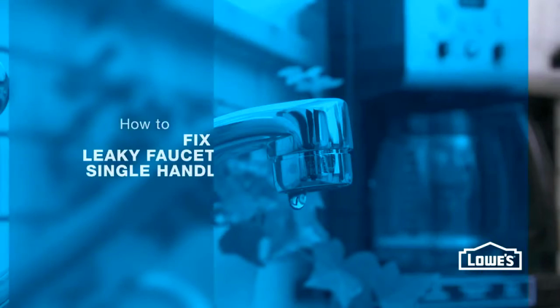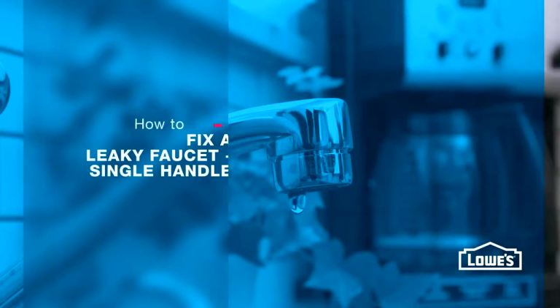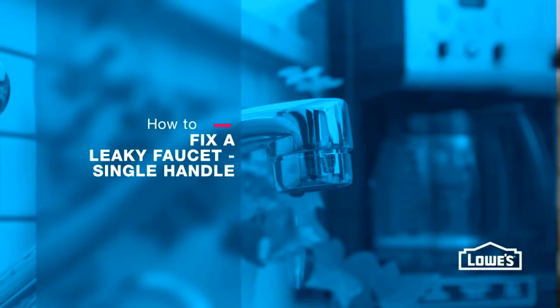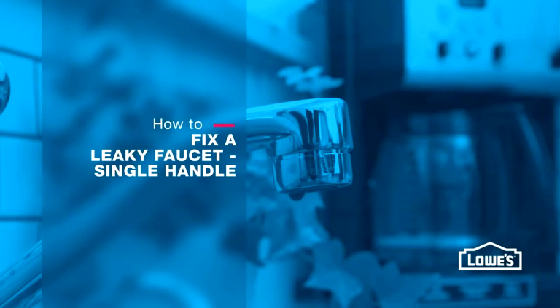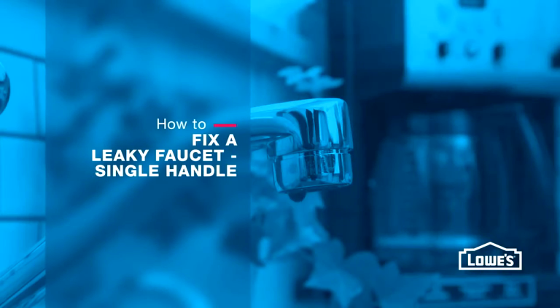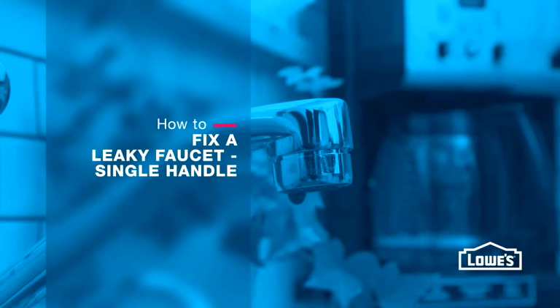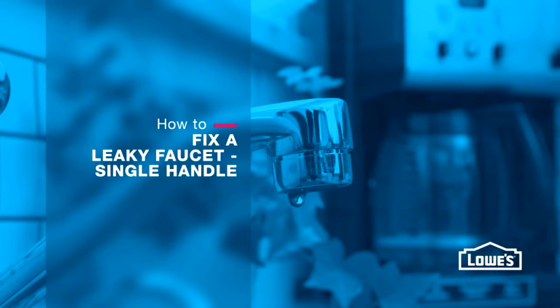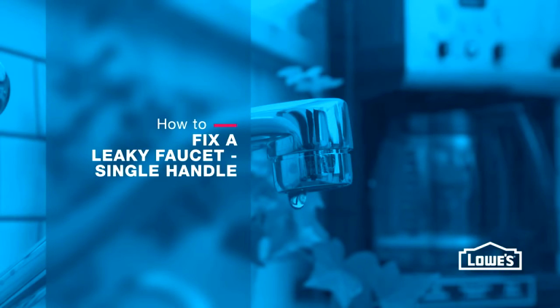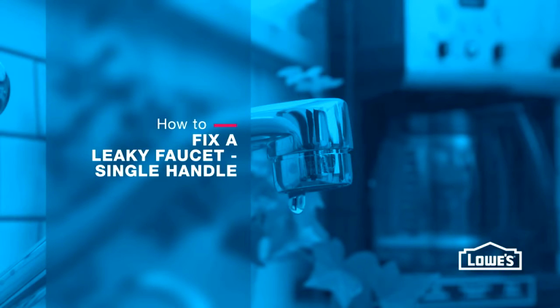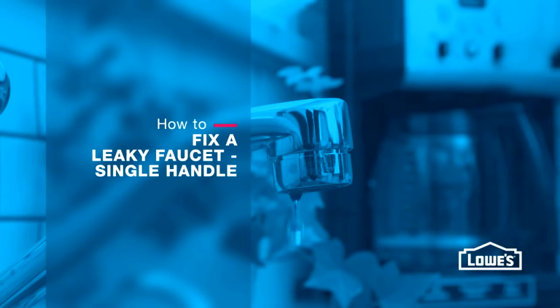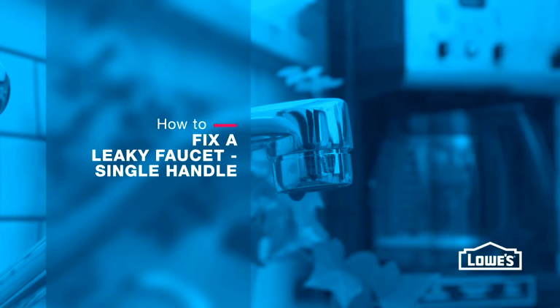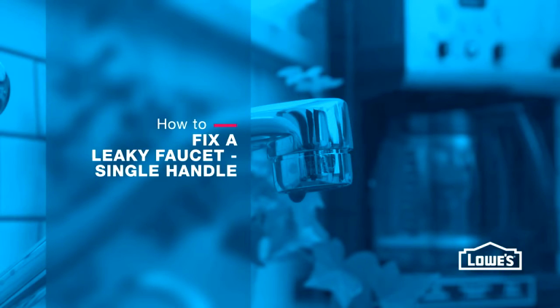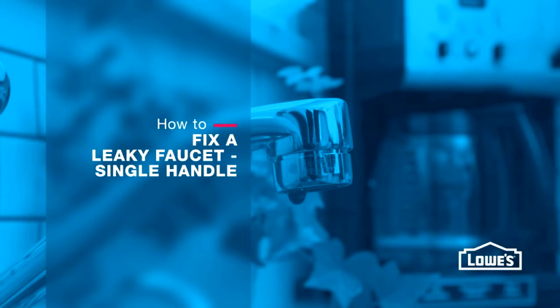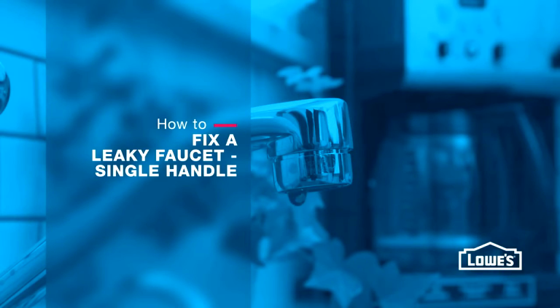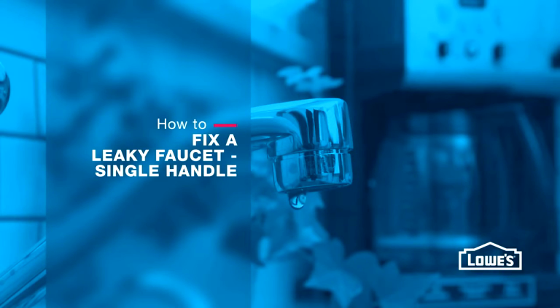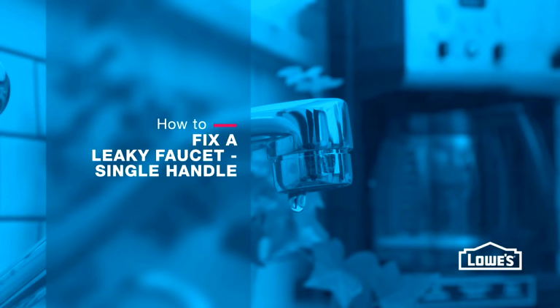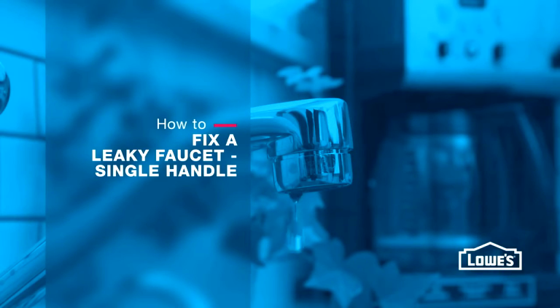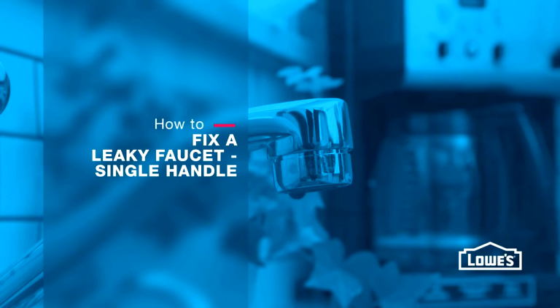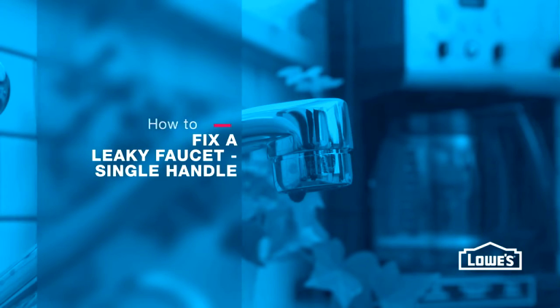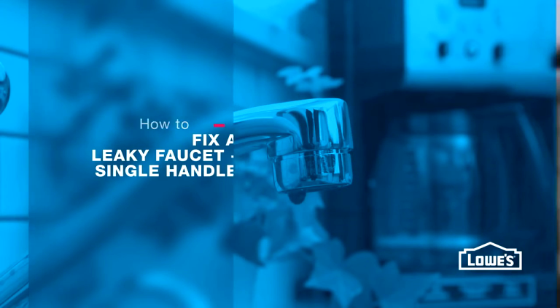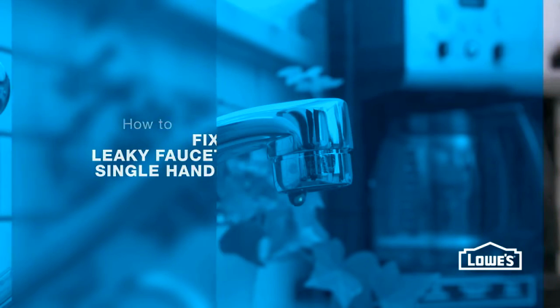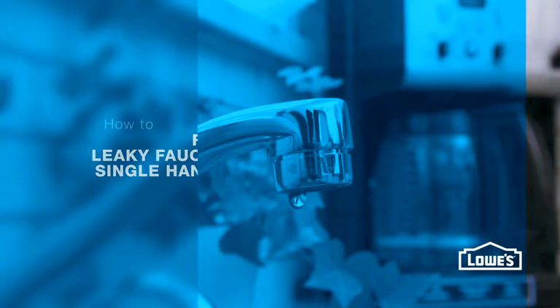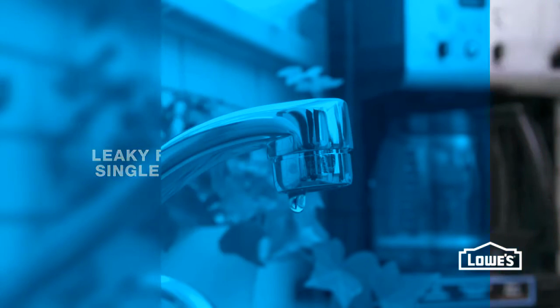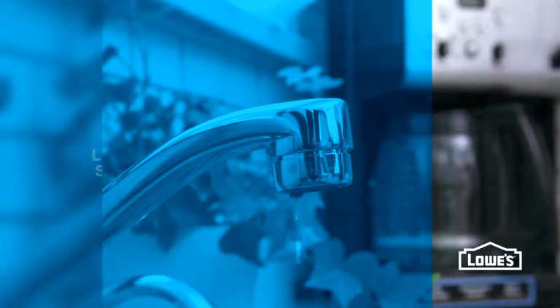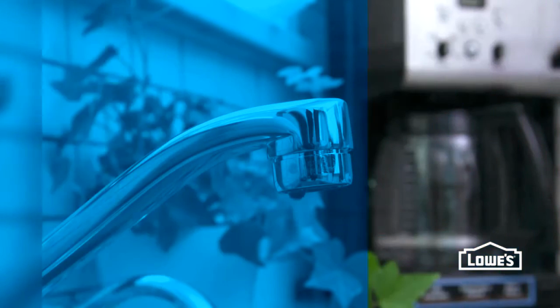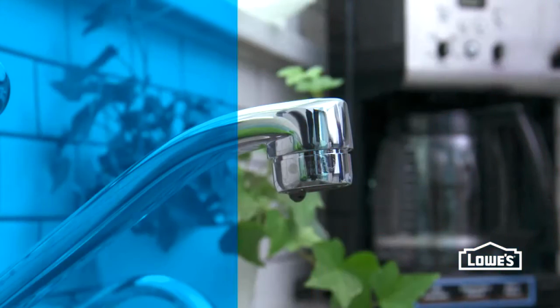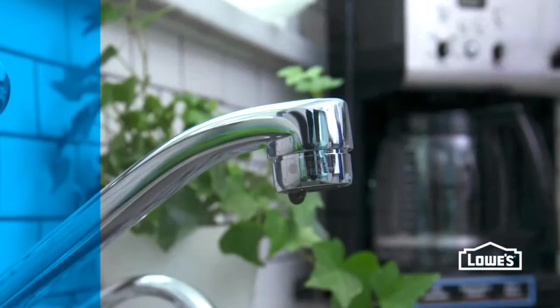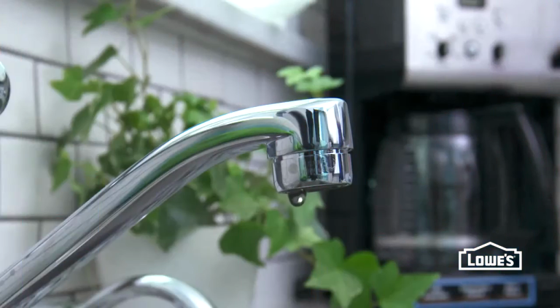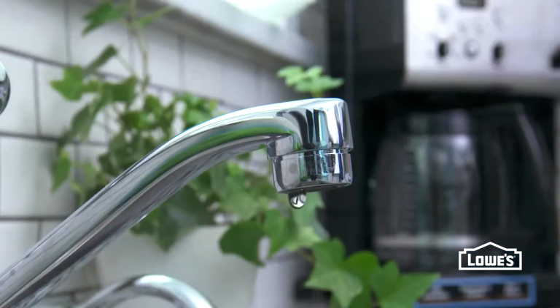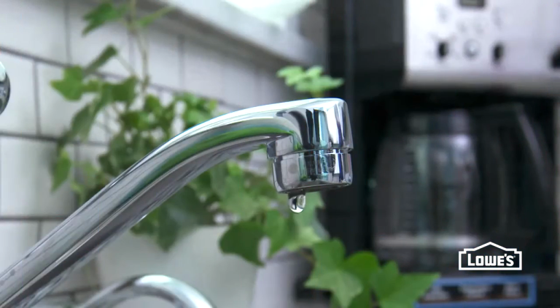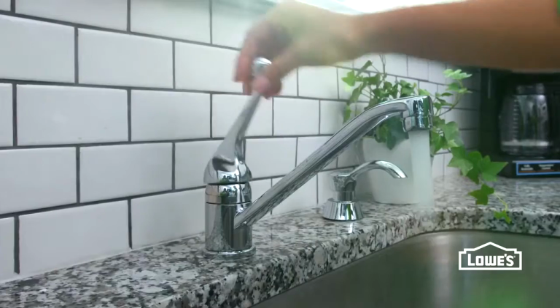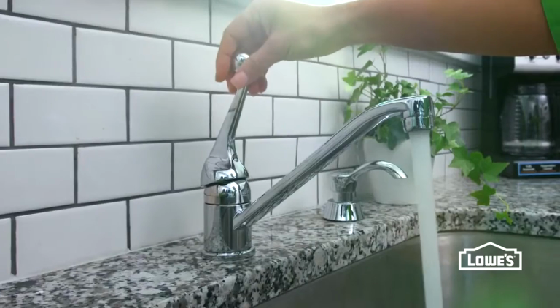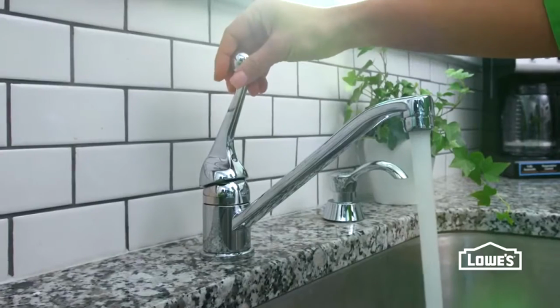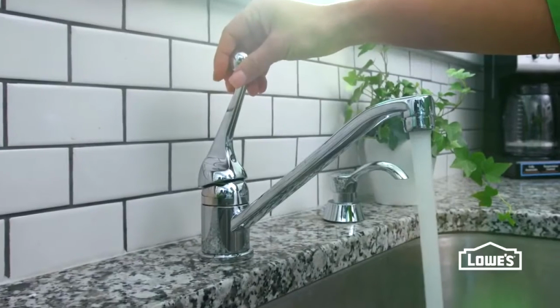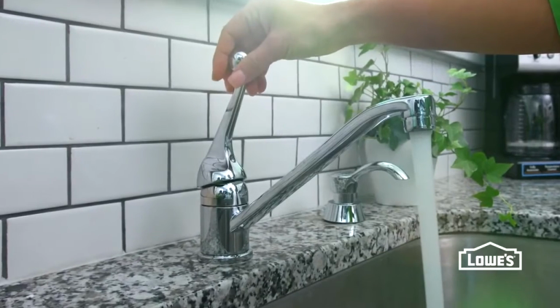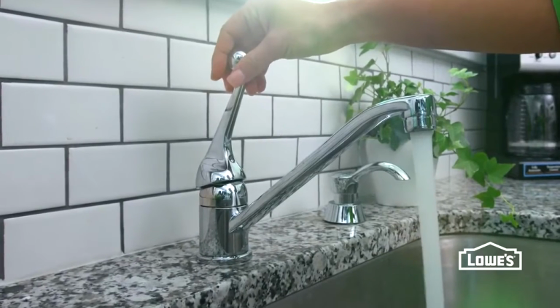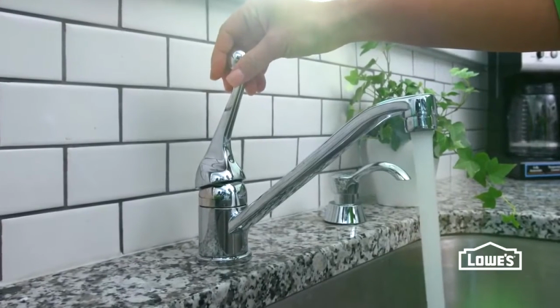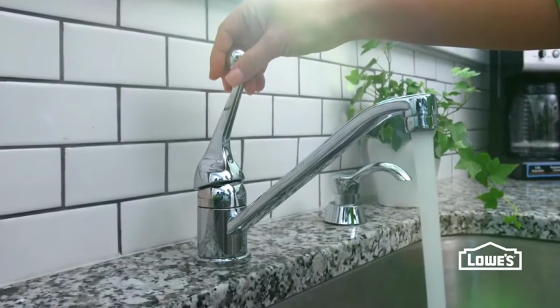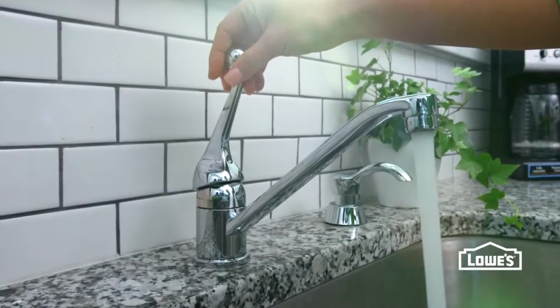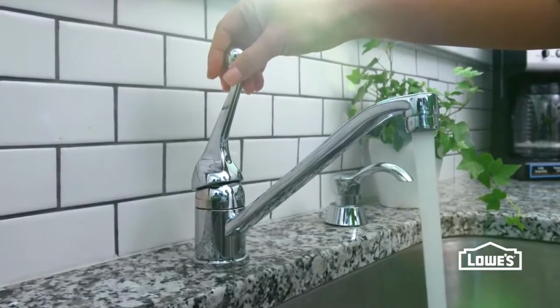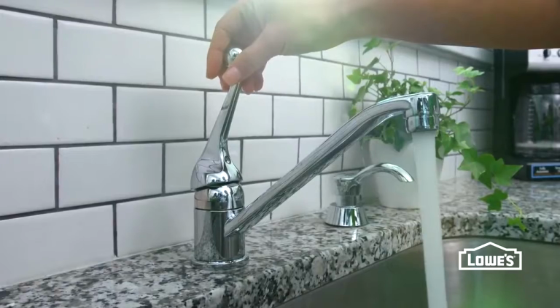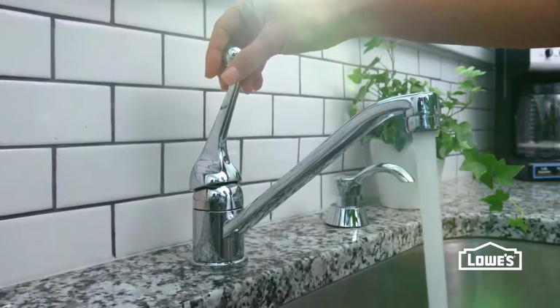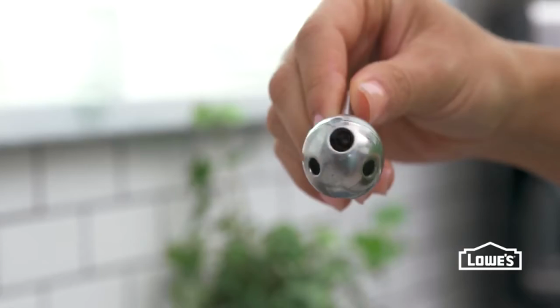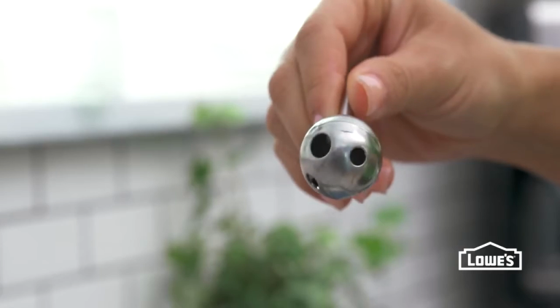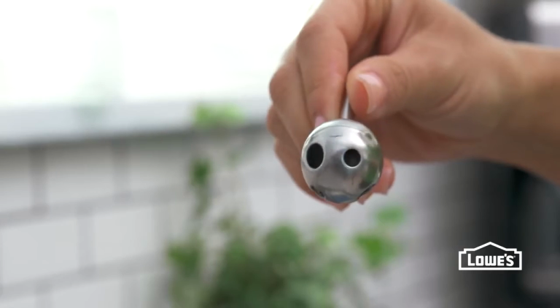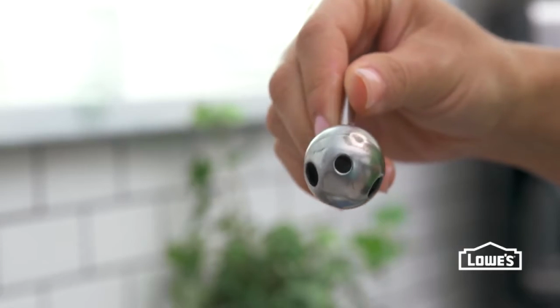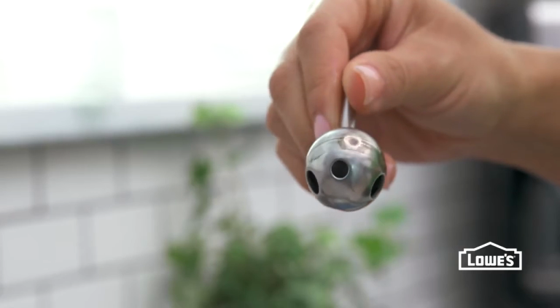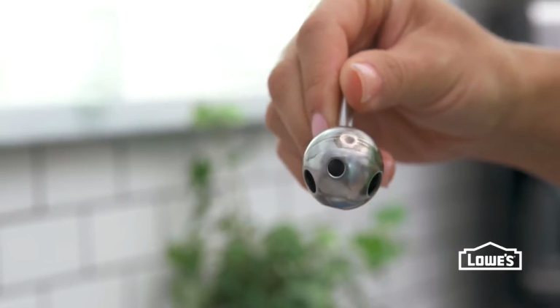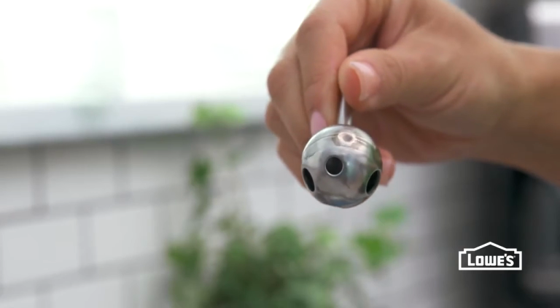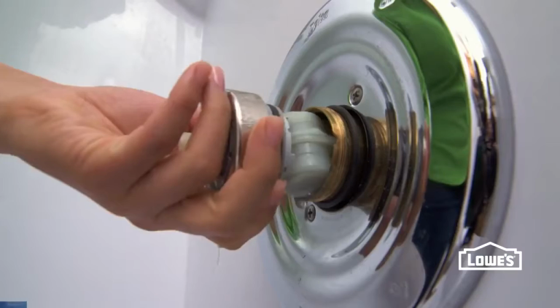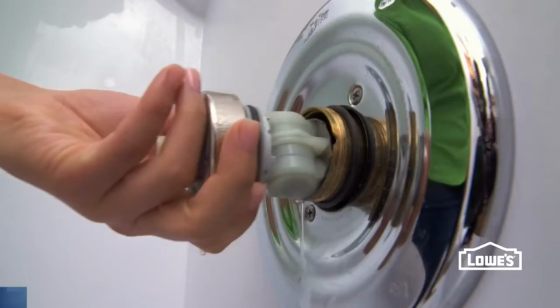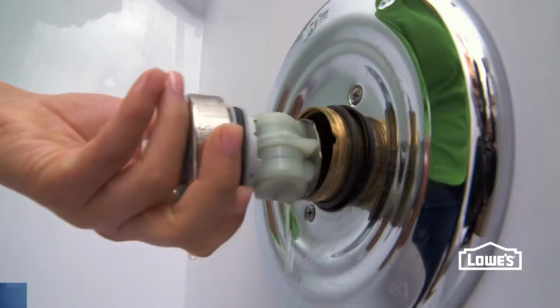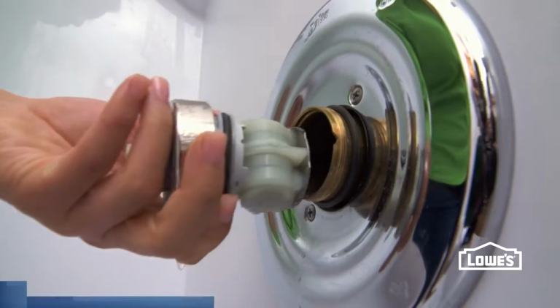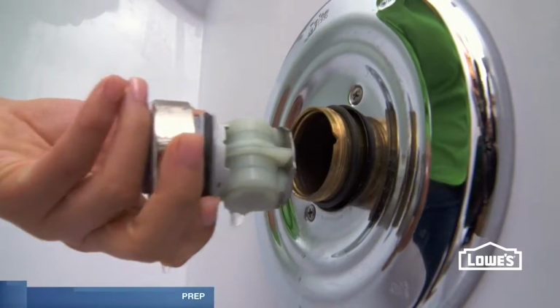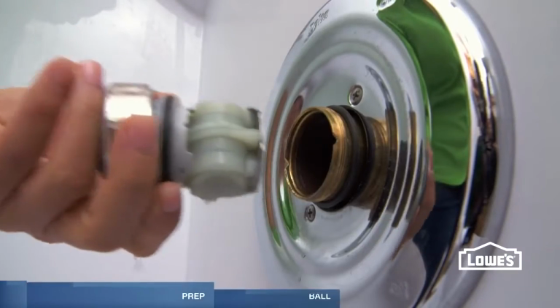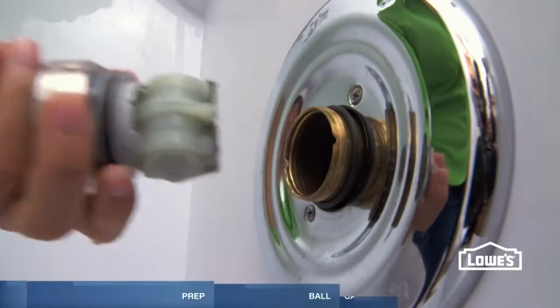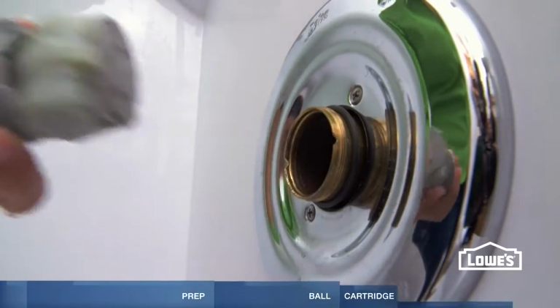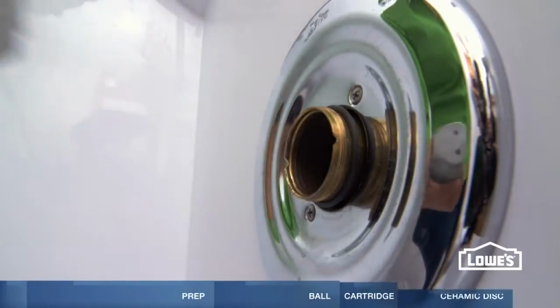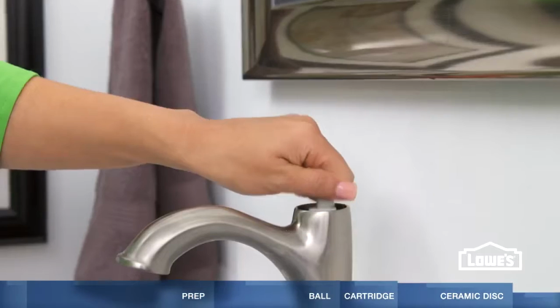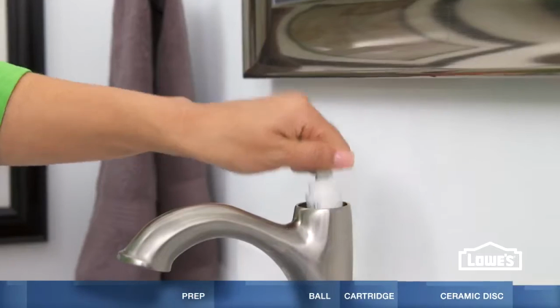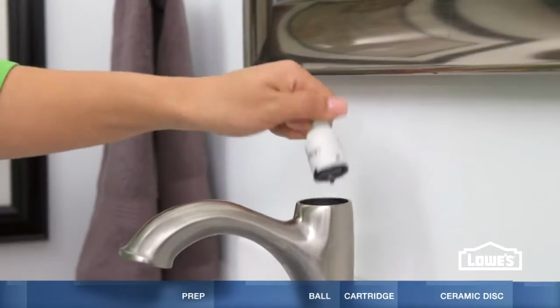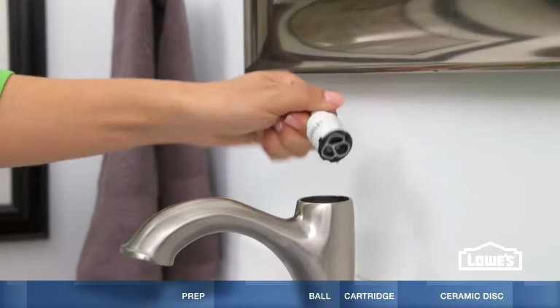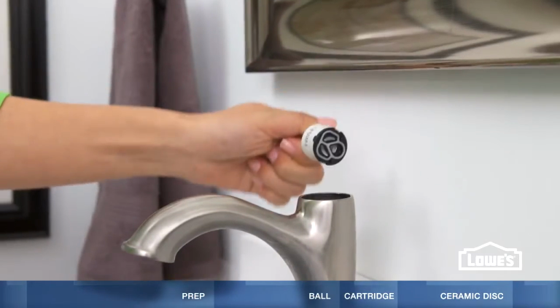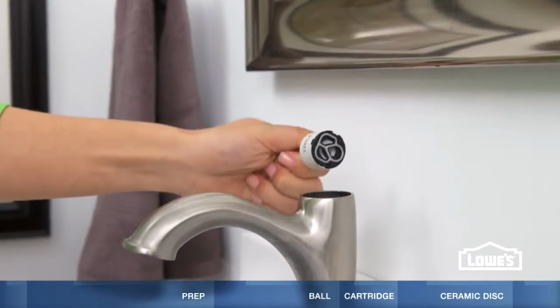Got a dripping faucet? We'll show you how to fix three types of single-handle faucets: ball, cartridge, and ceramic disc.